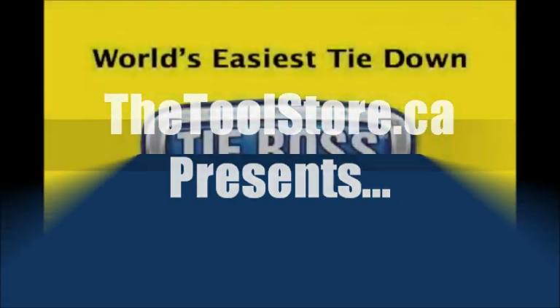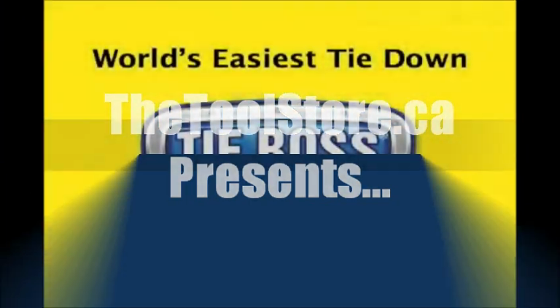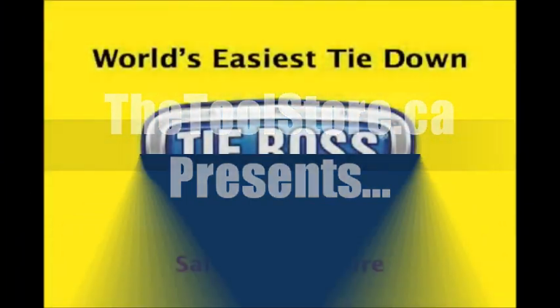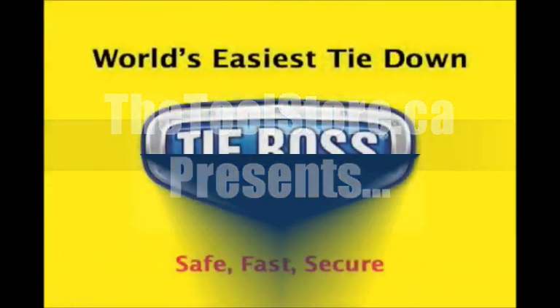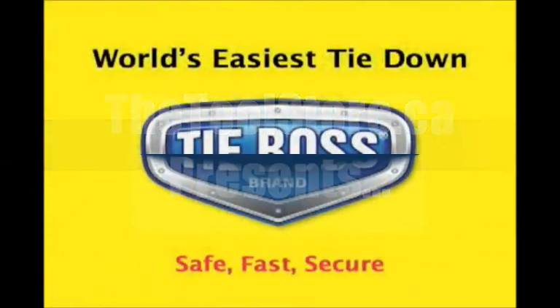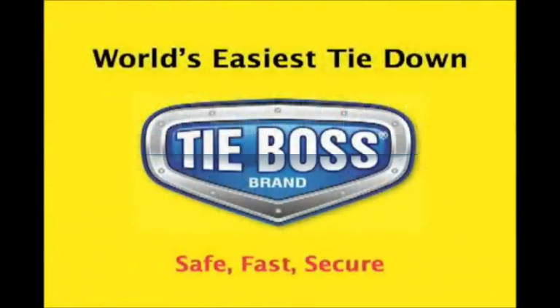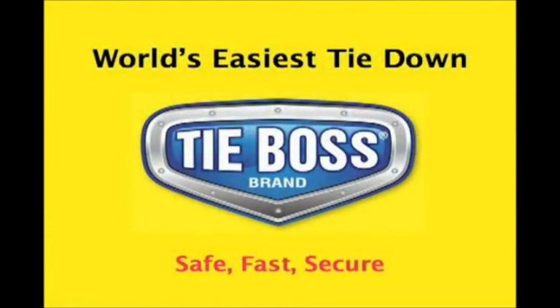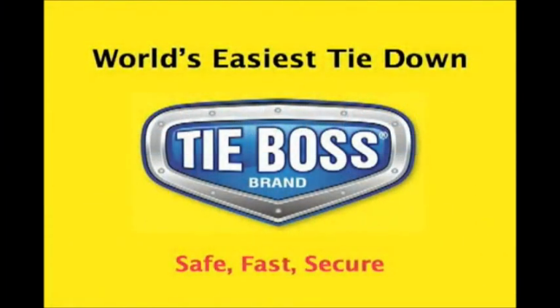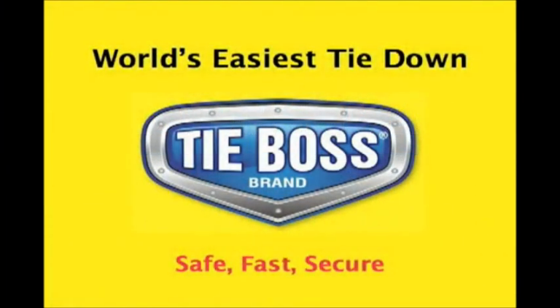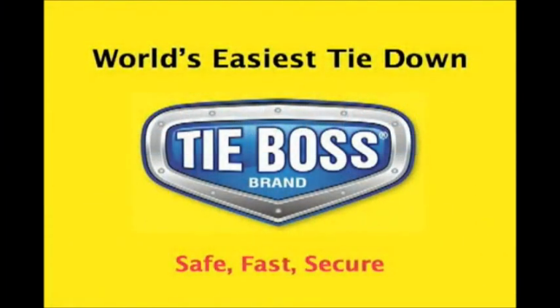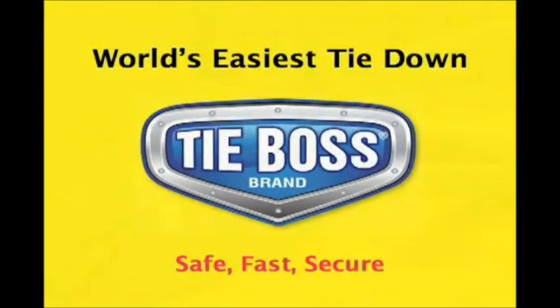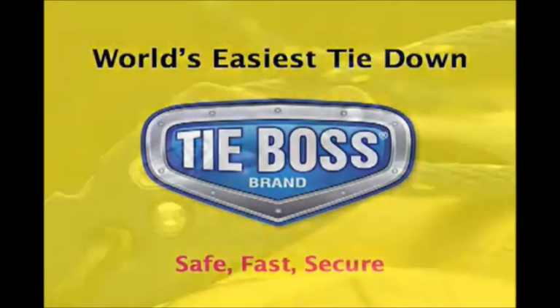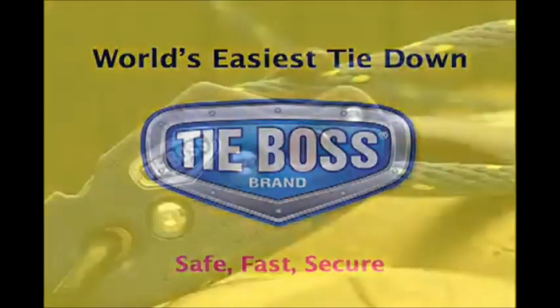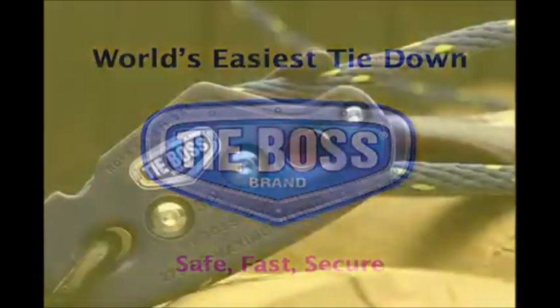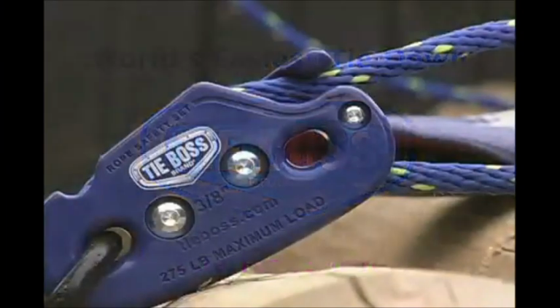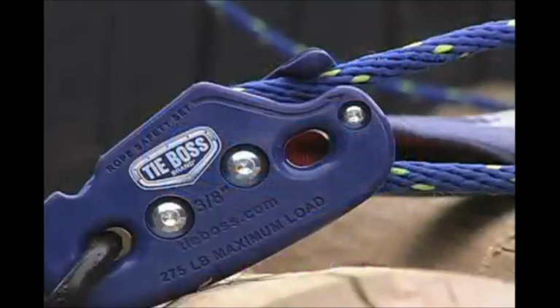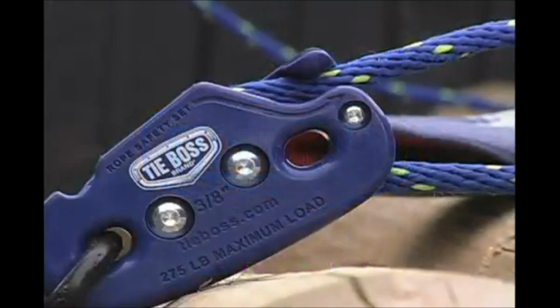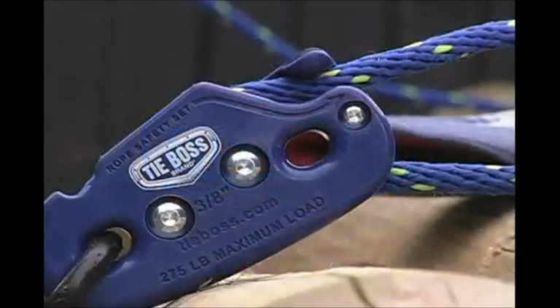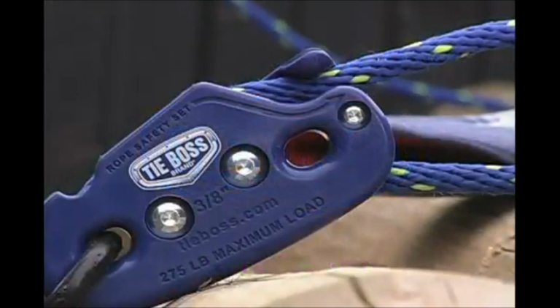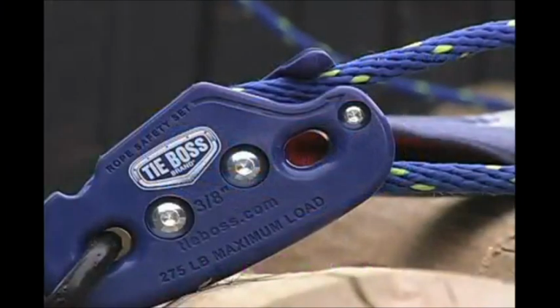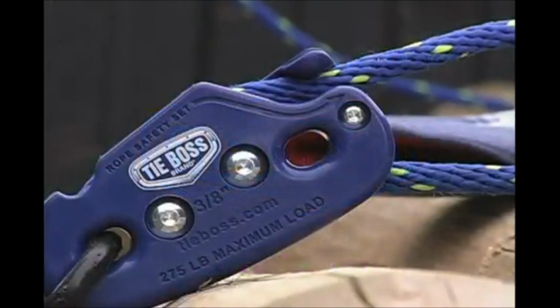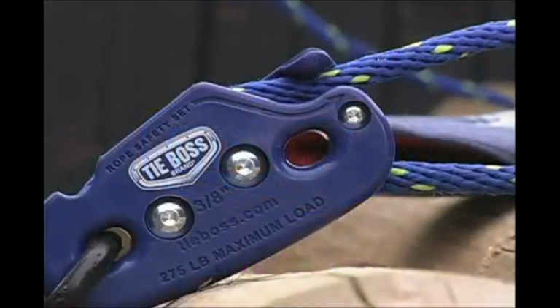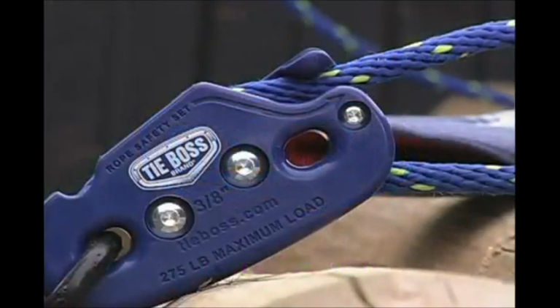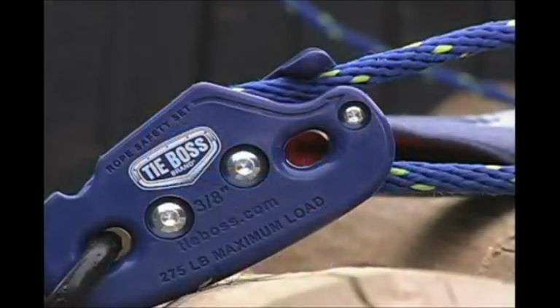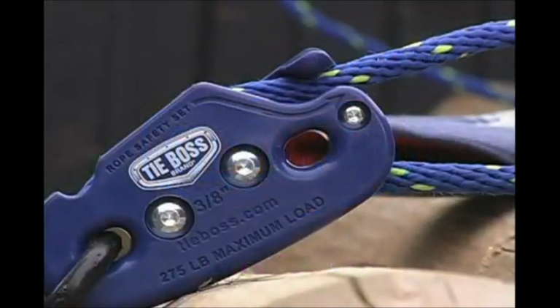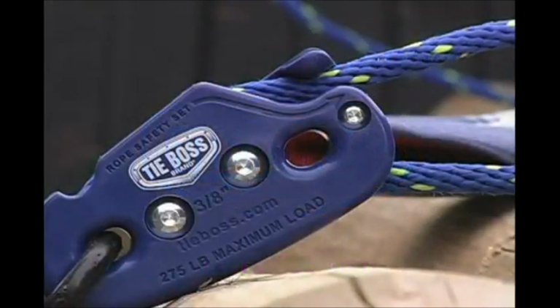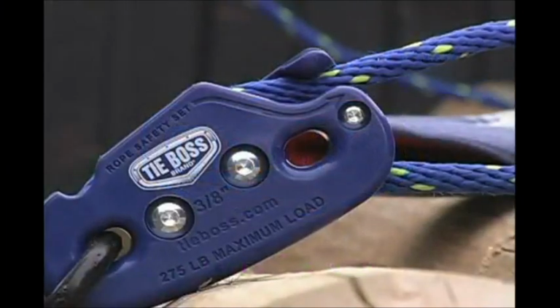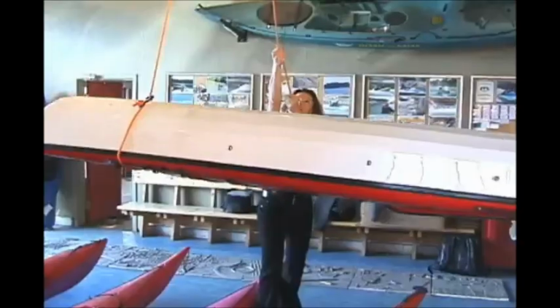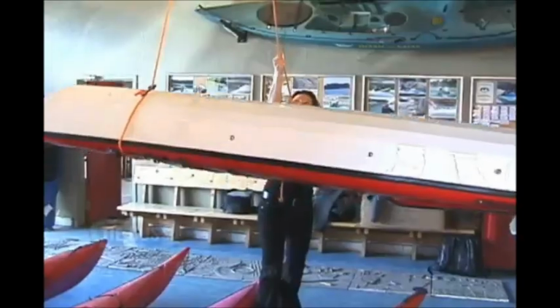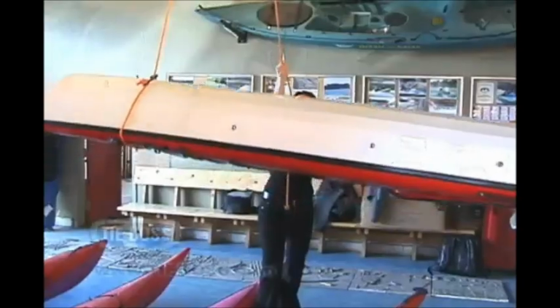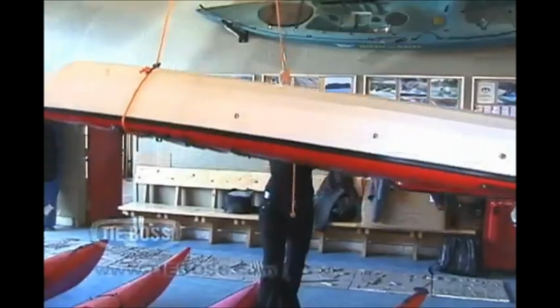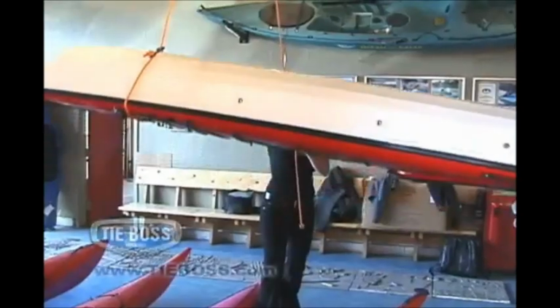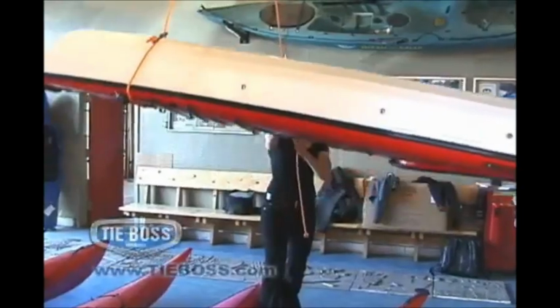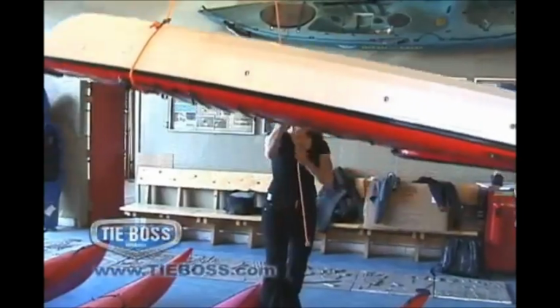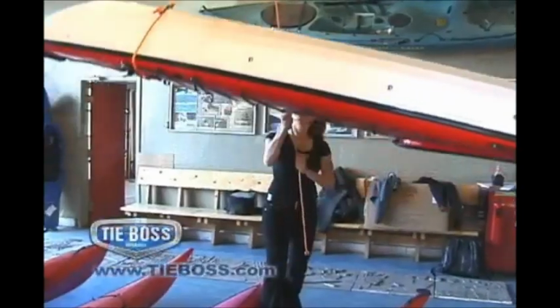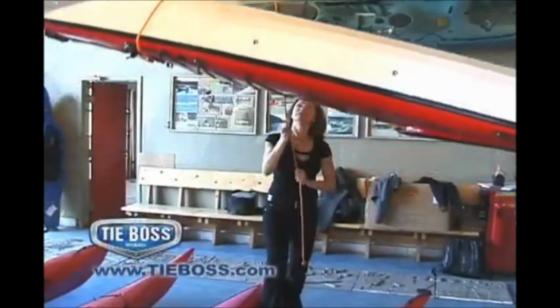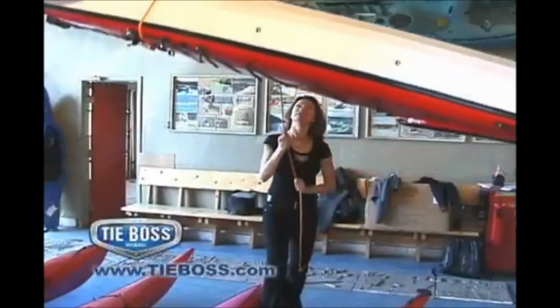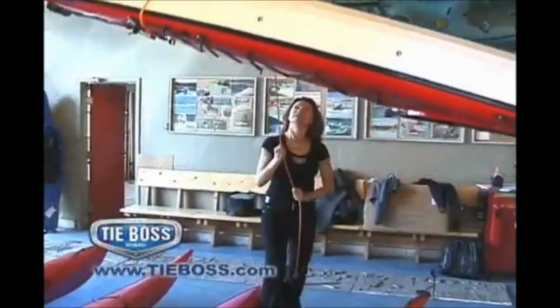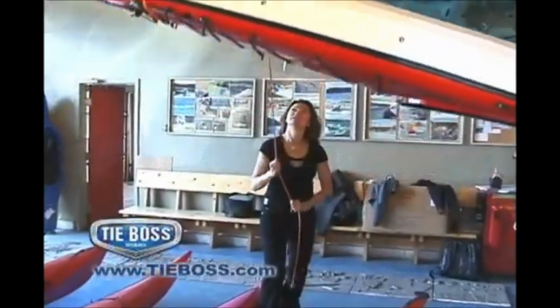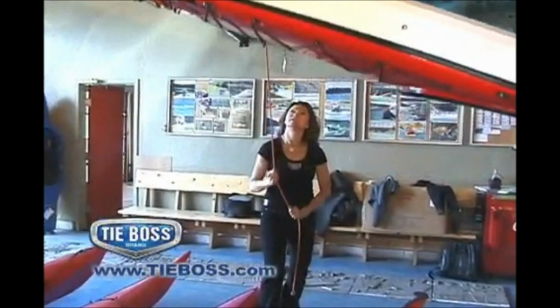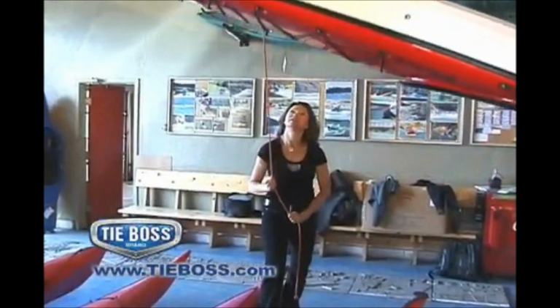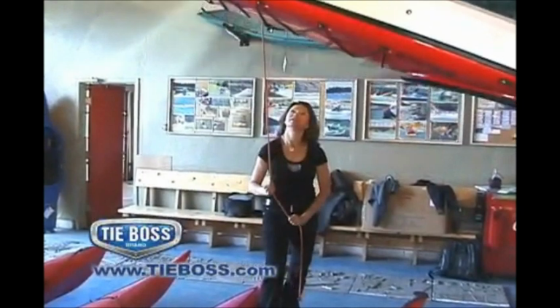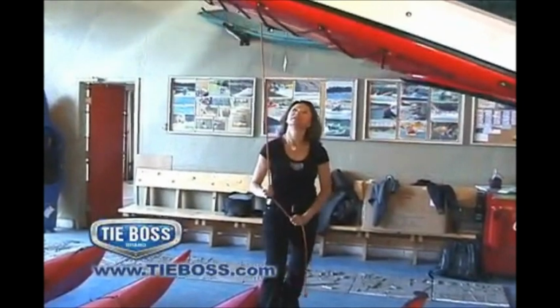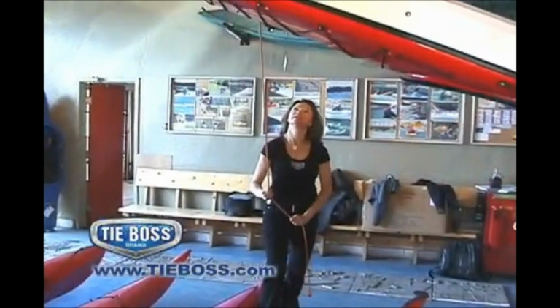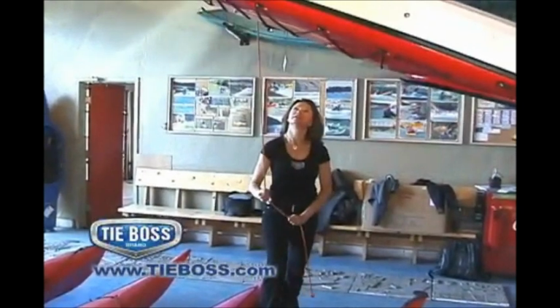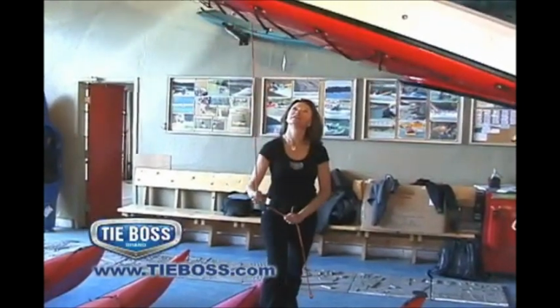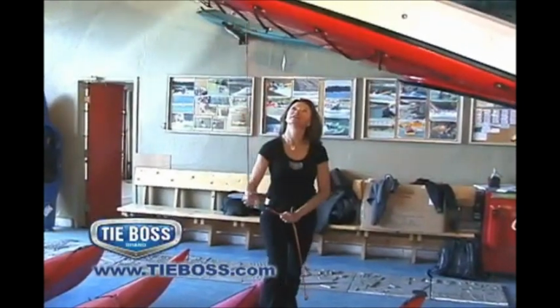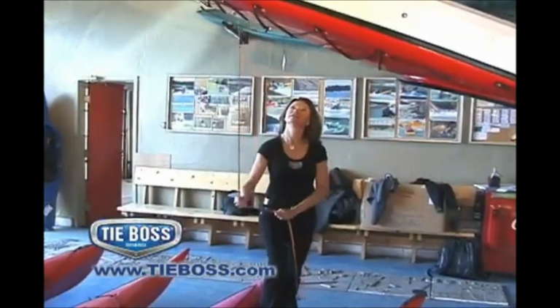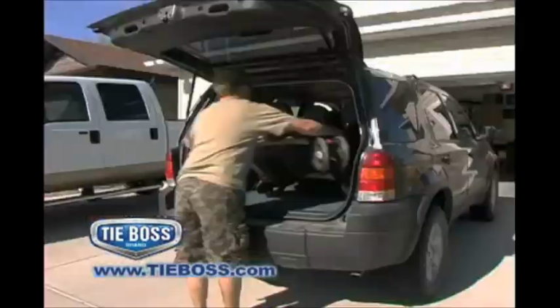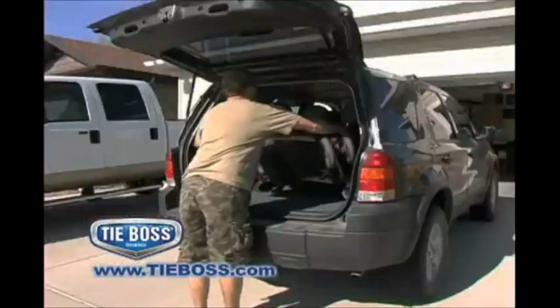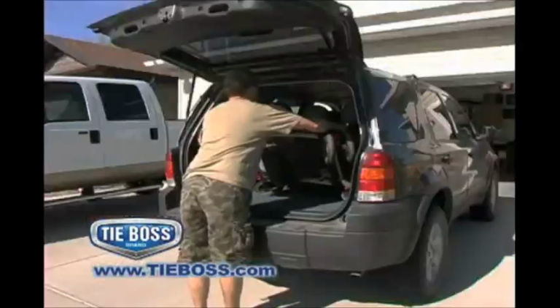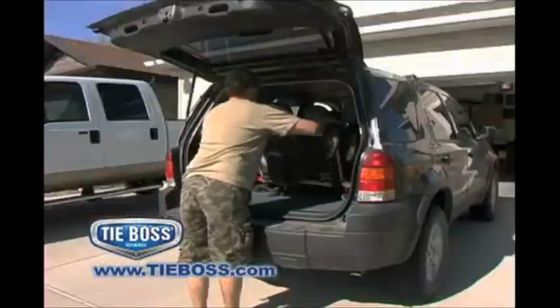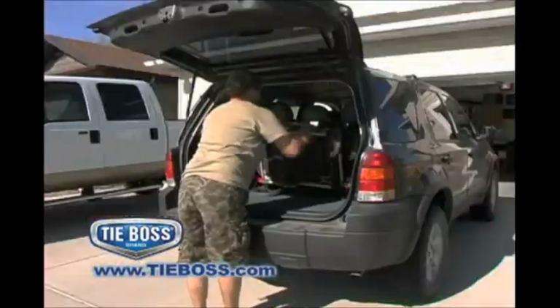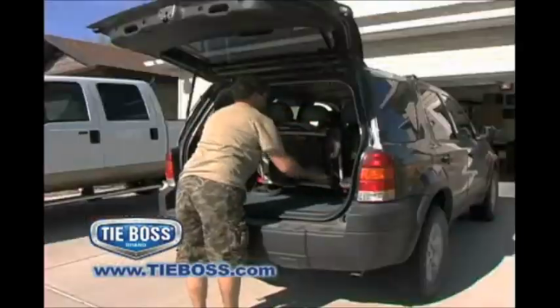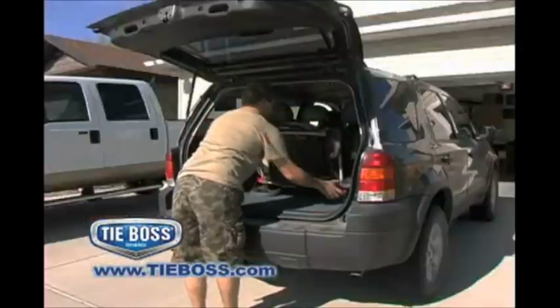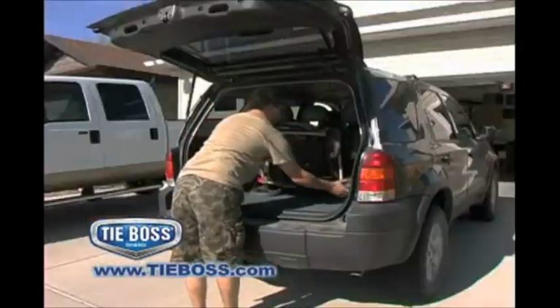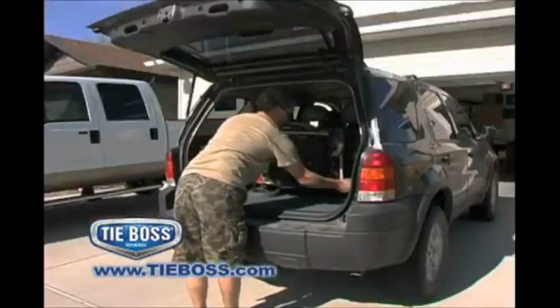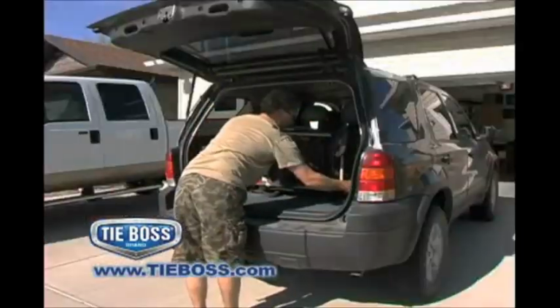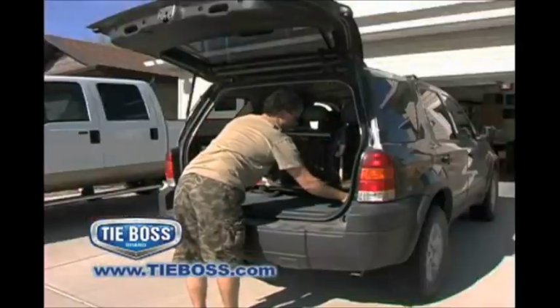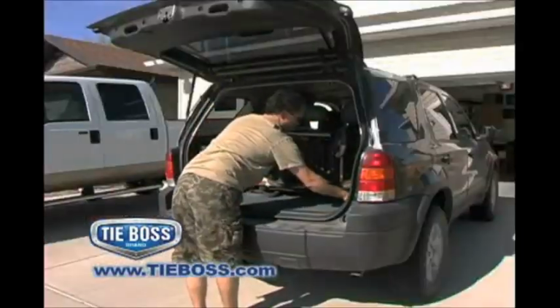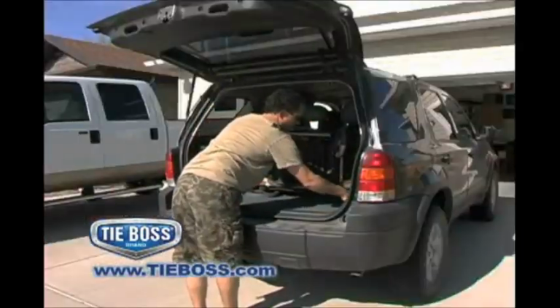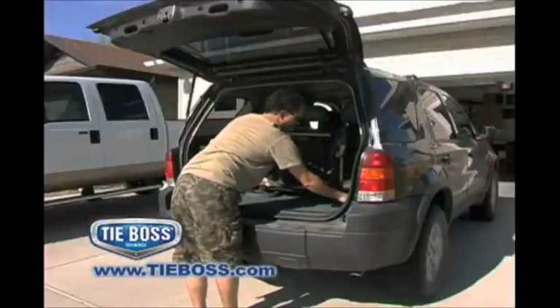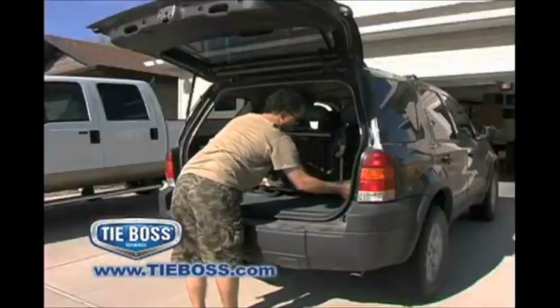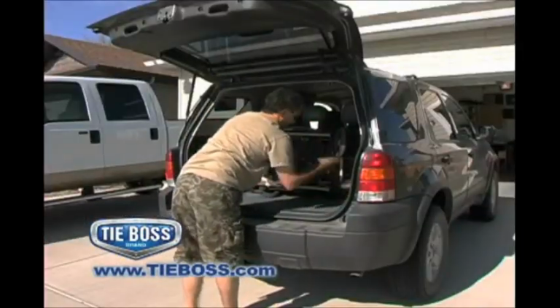Introducing TieBoss, the world's easiest tie-down, designed to lift up or secure almost any load quickly and safely.